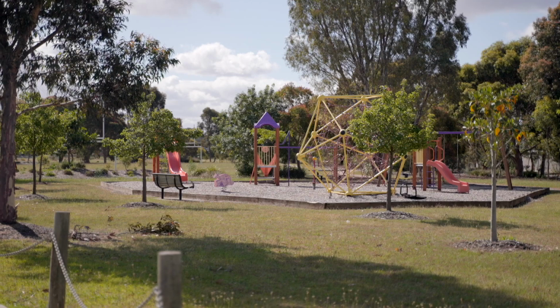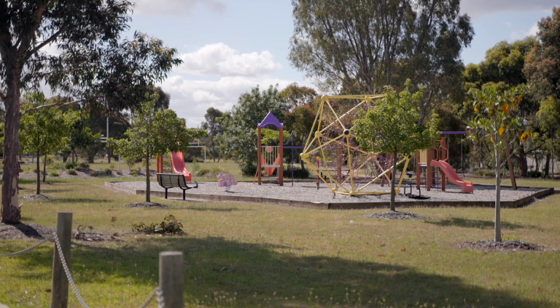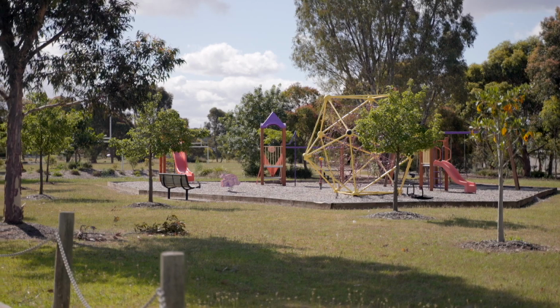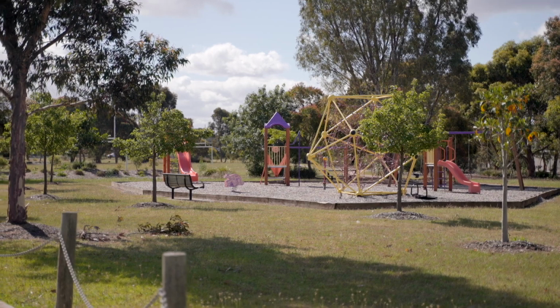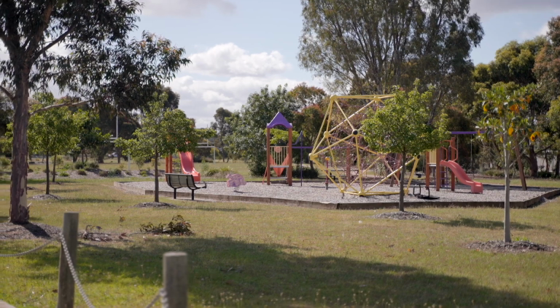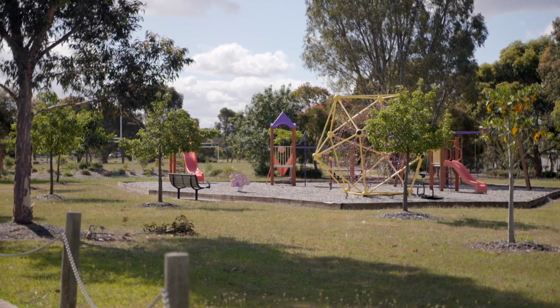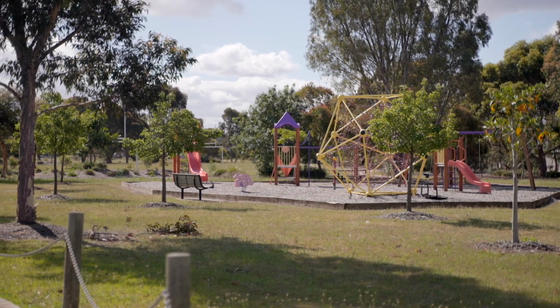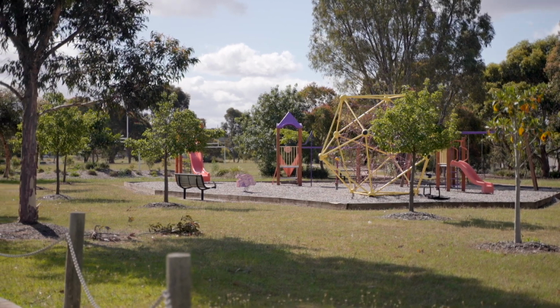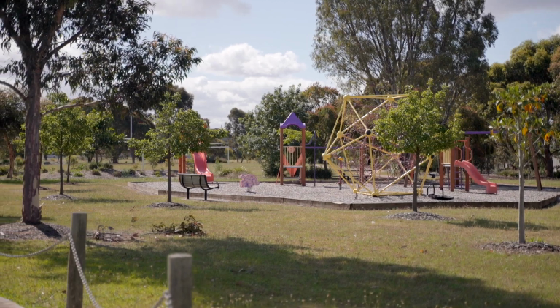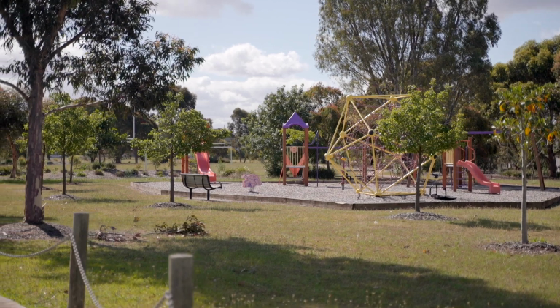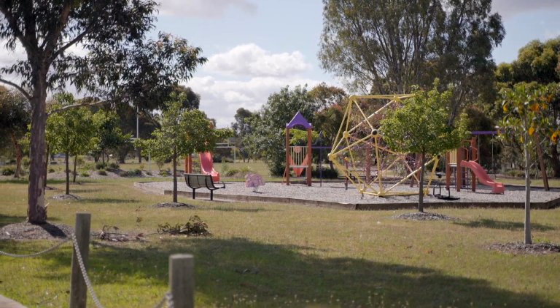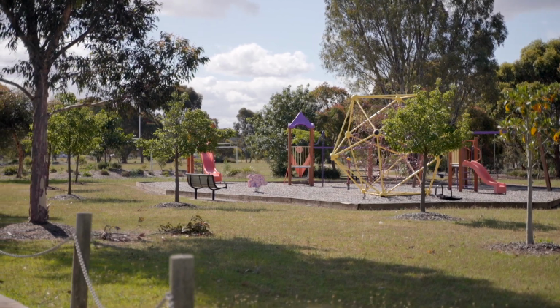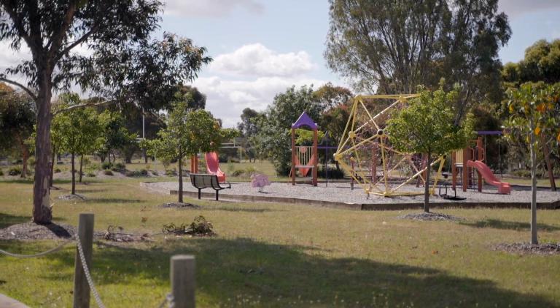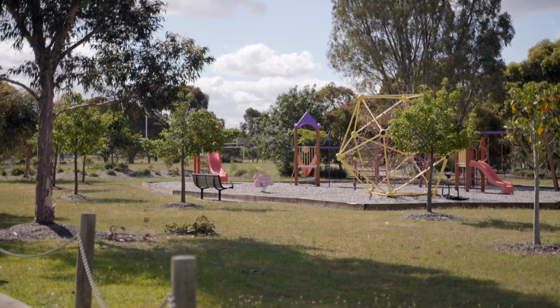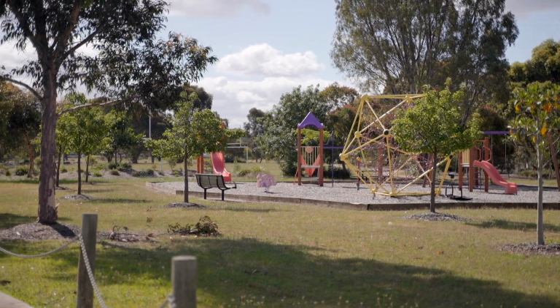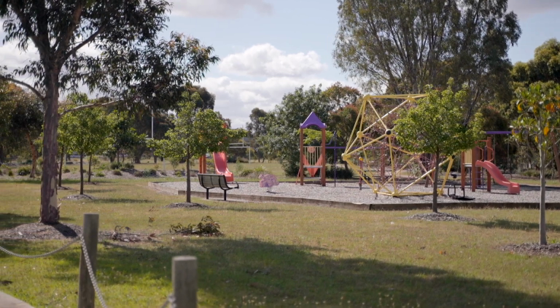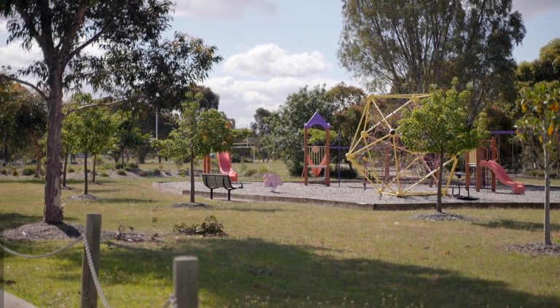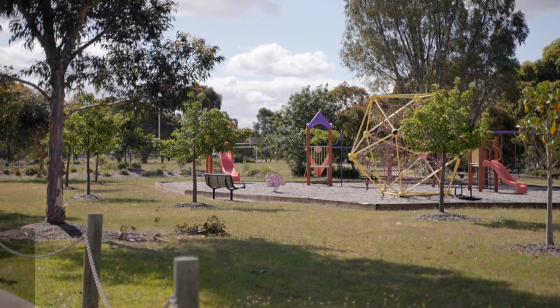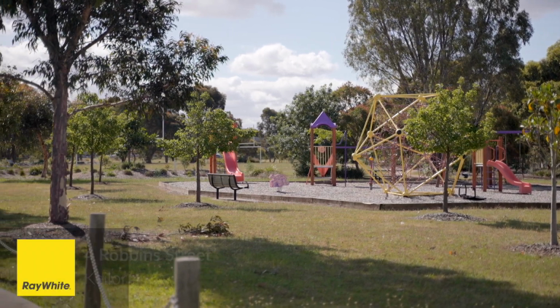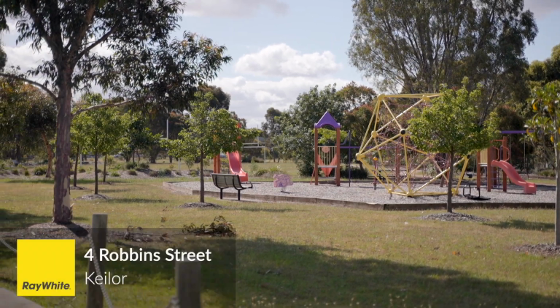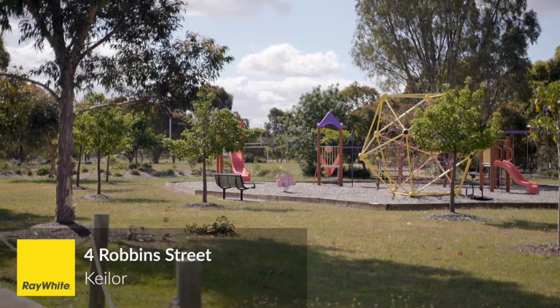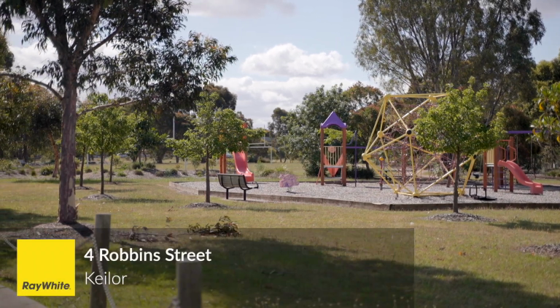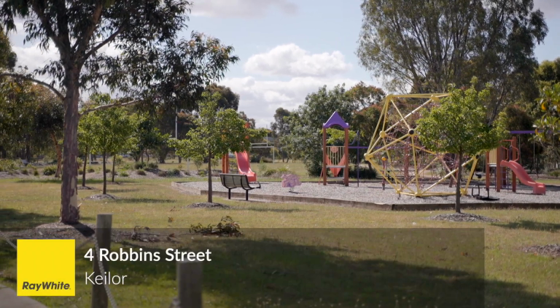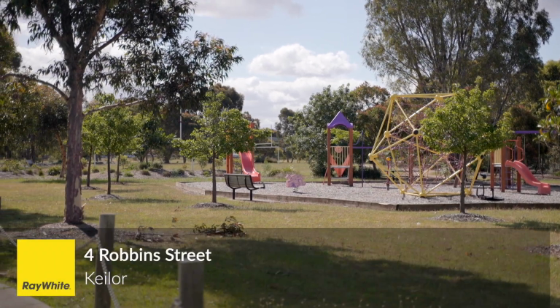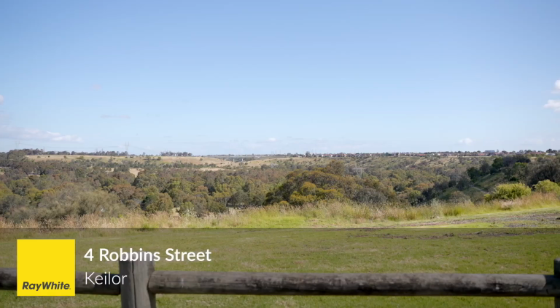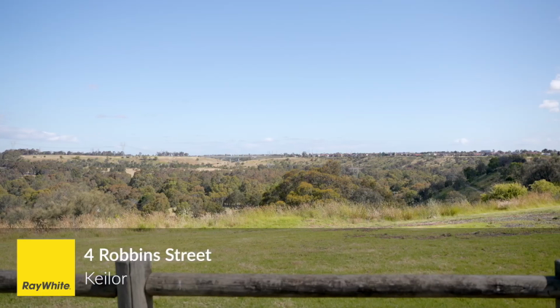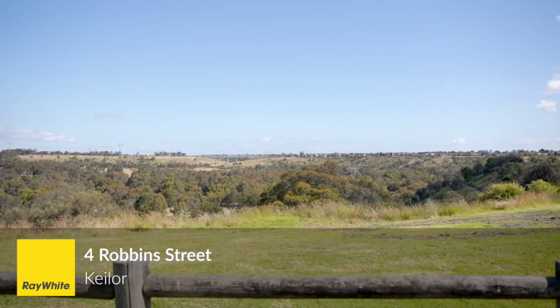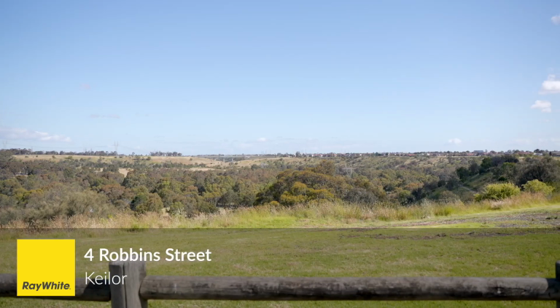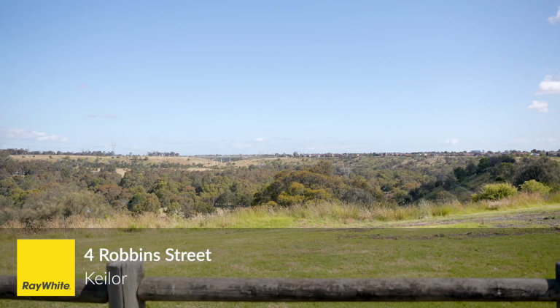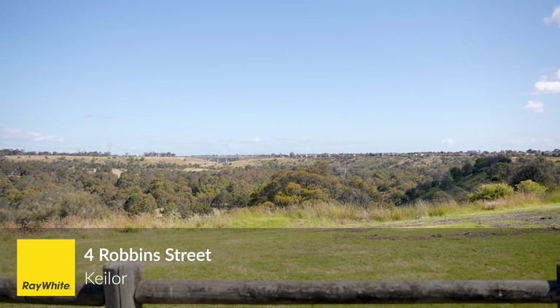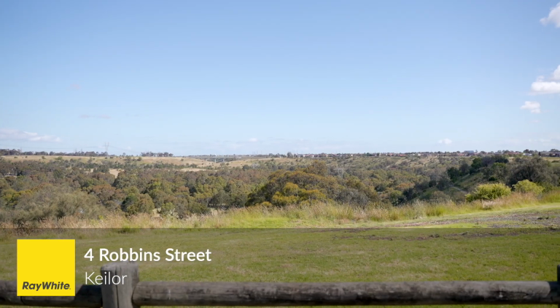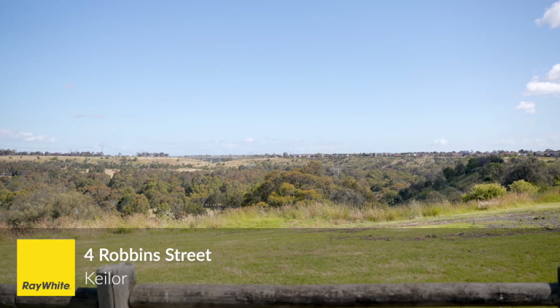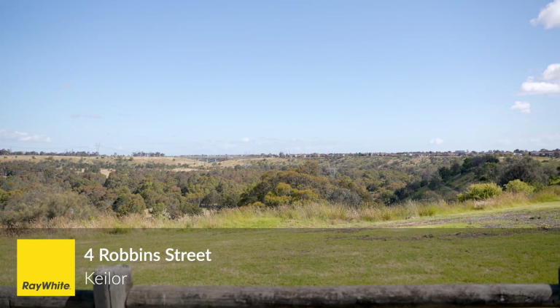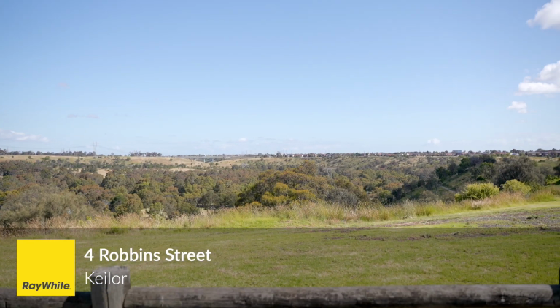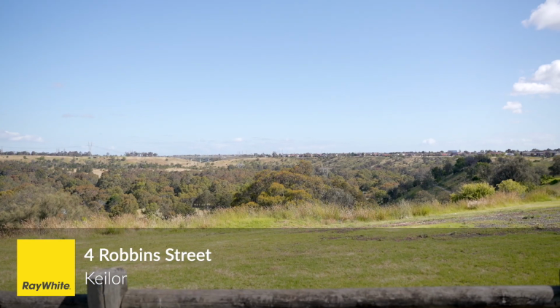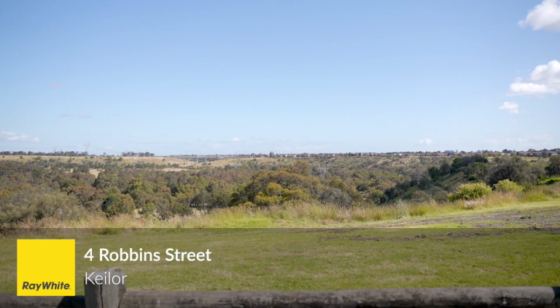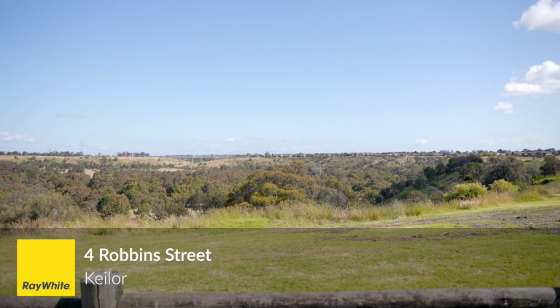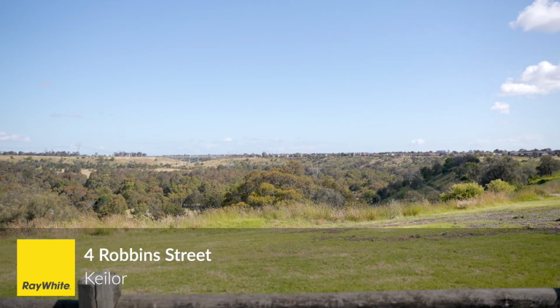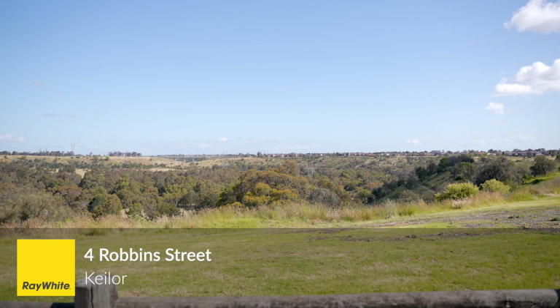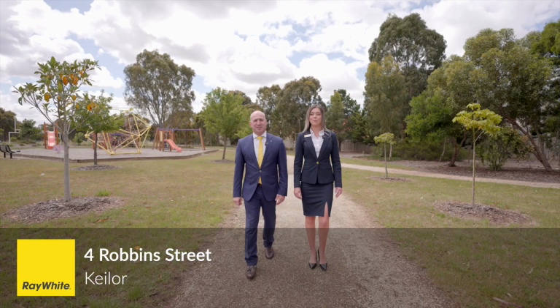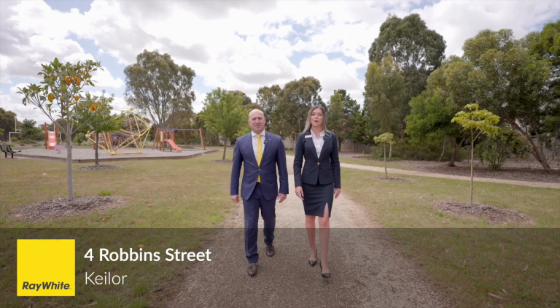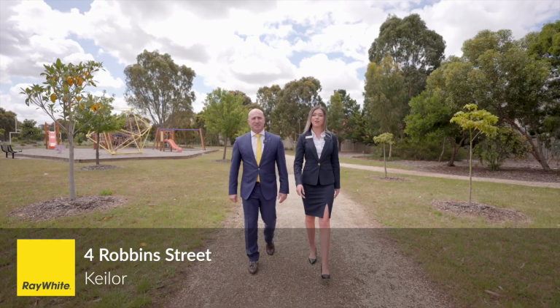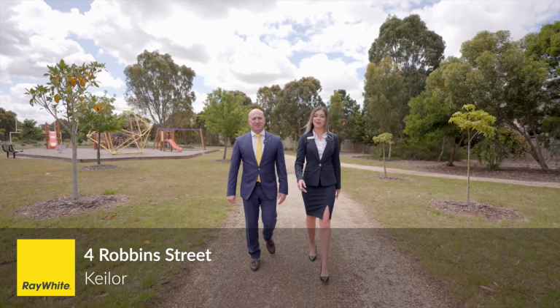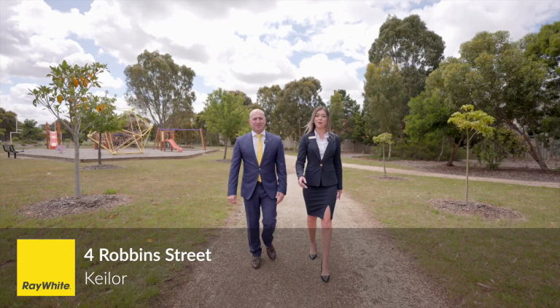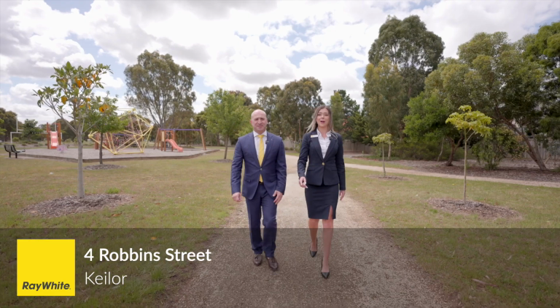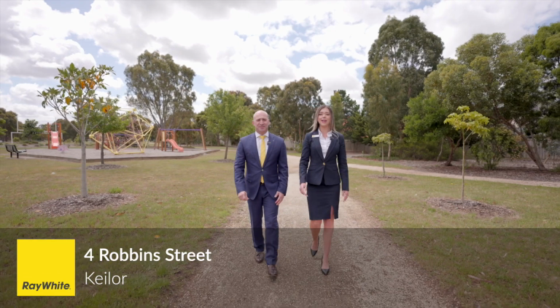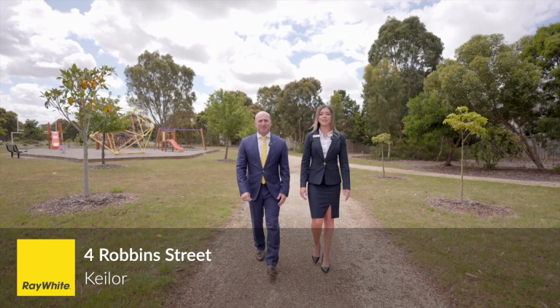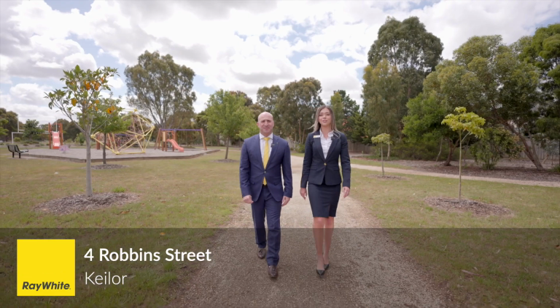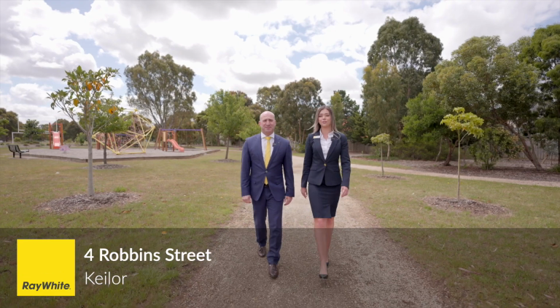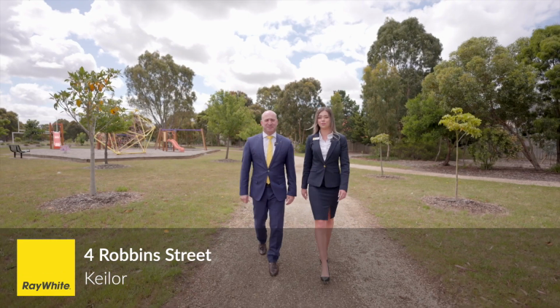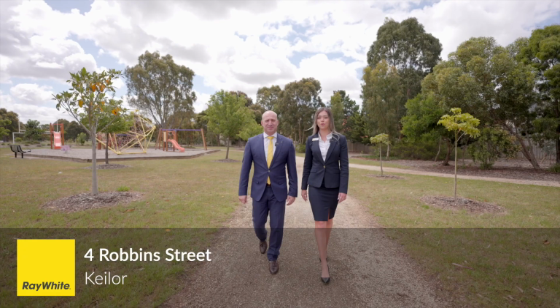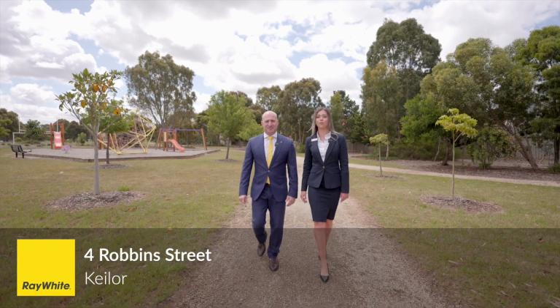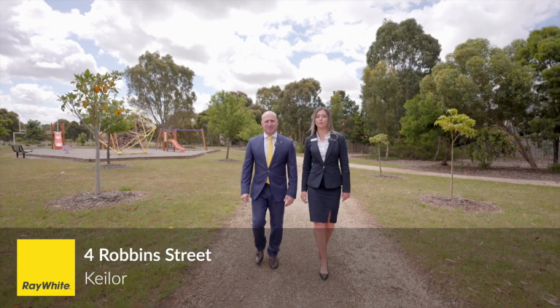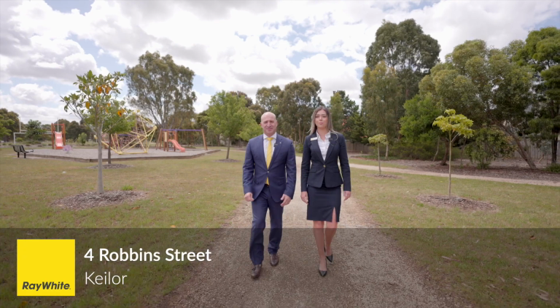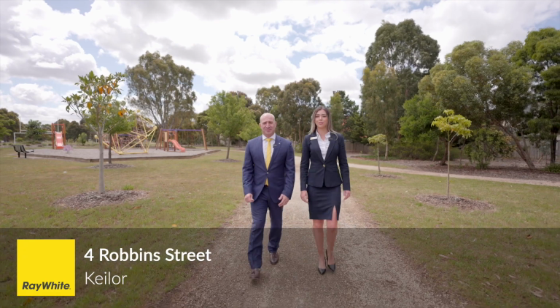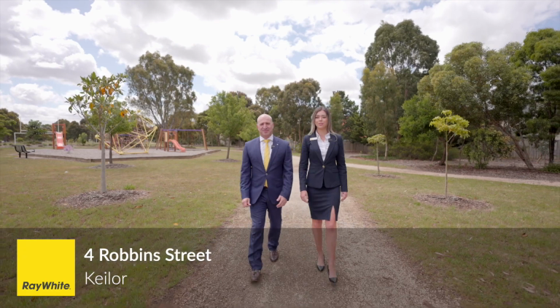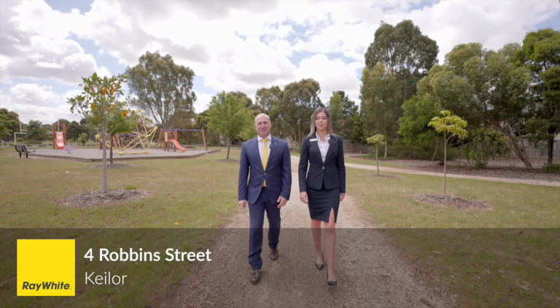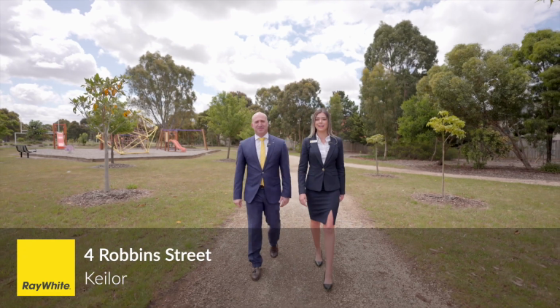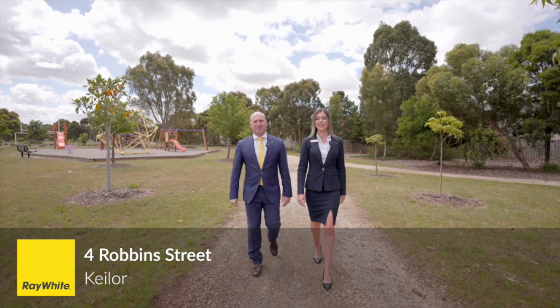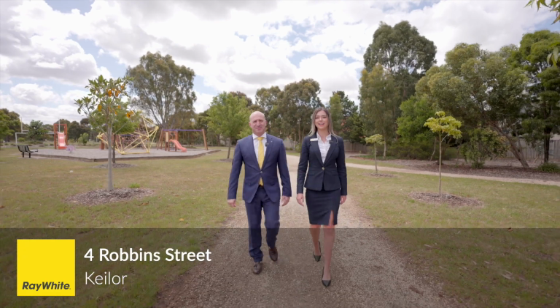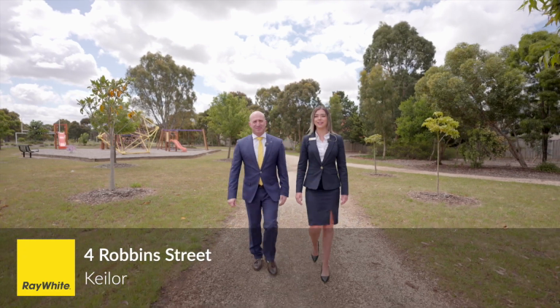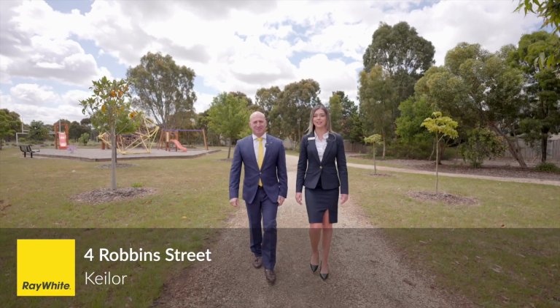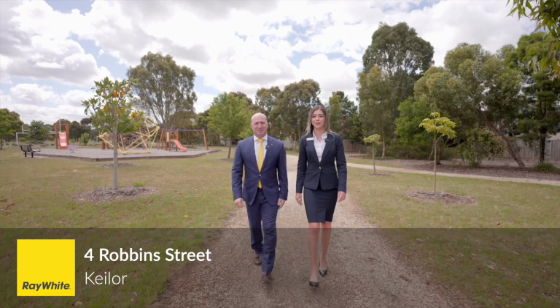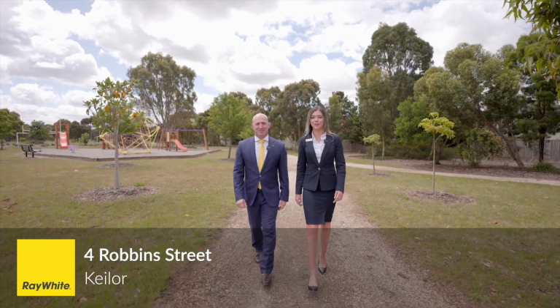Welcome, I'm Peter Travelos. I'm Keely Bryant. We're from Ray White Taylors Lakes, and we're on our way to 4 Robbins Street in Keilor.